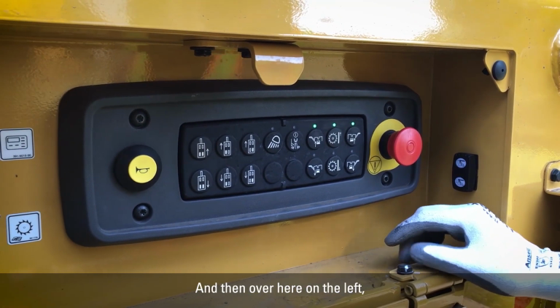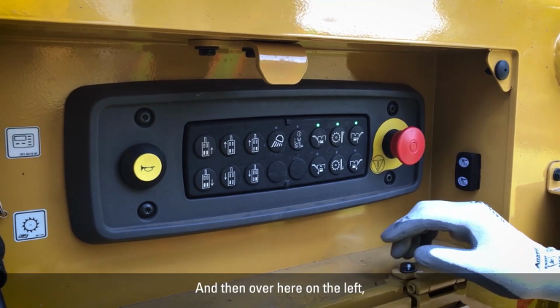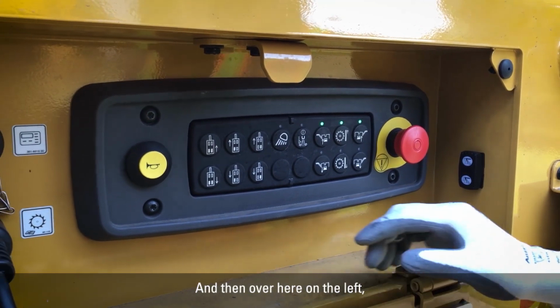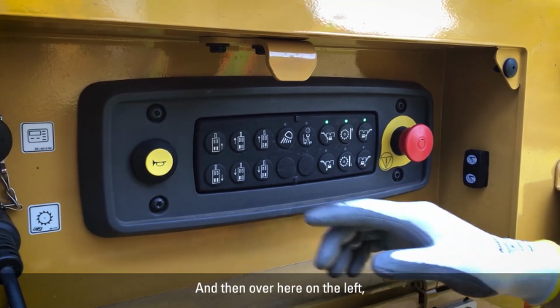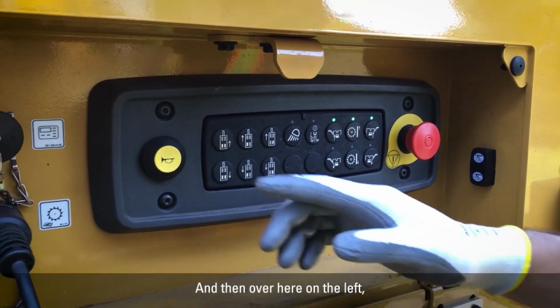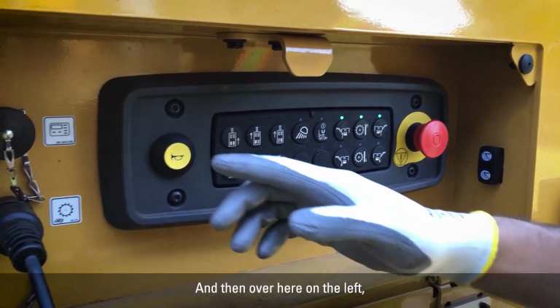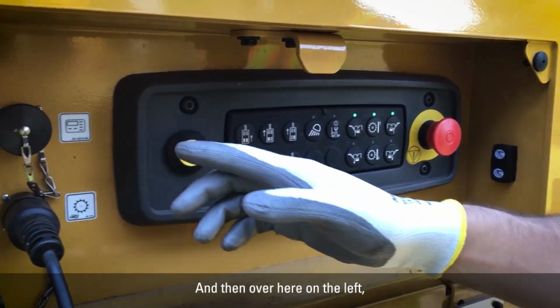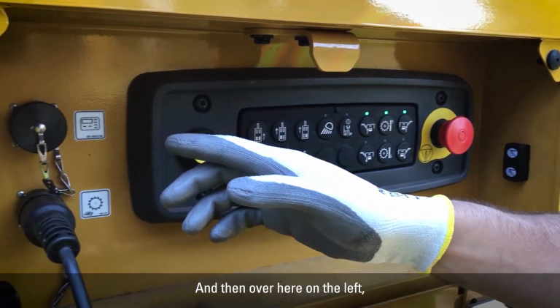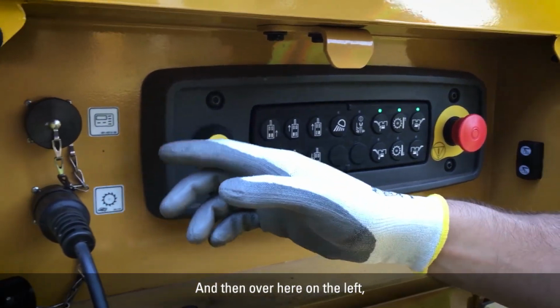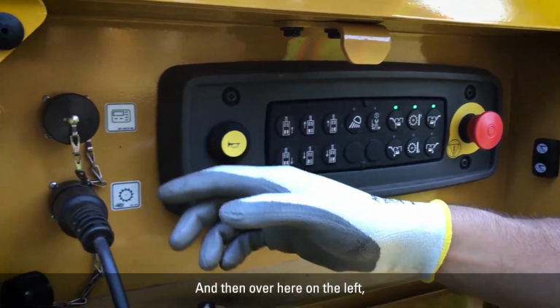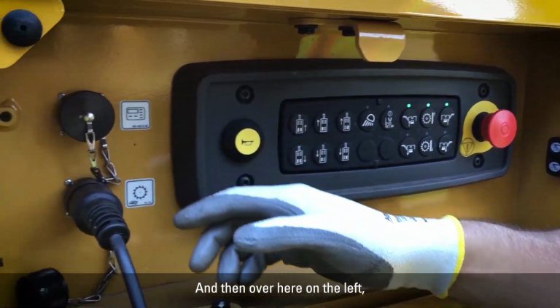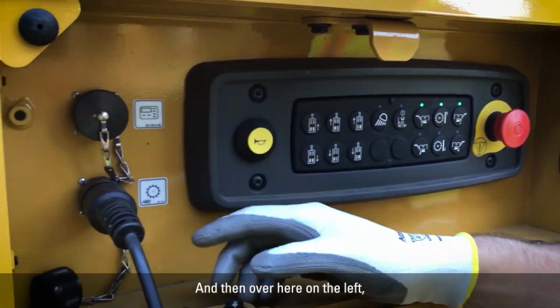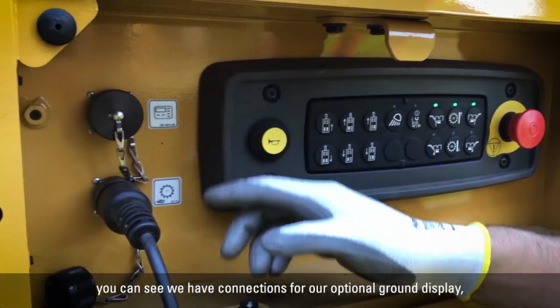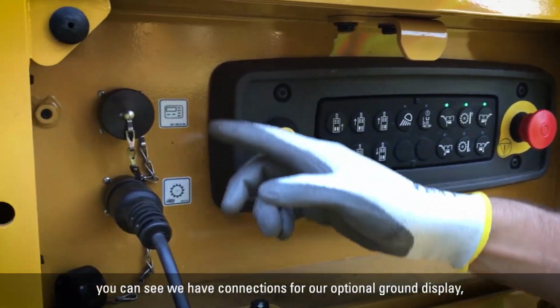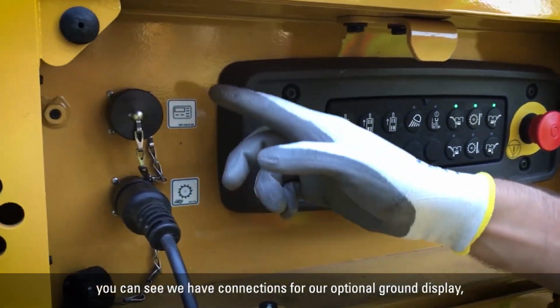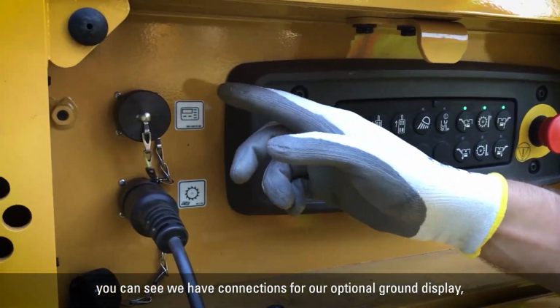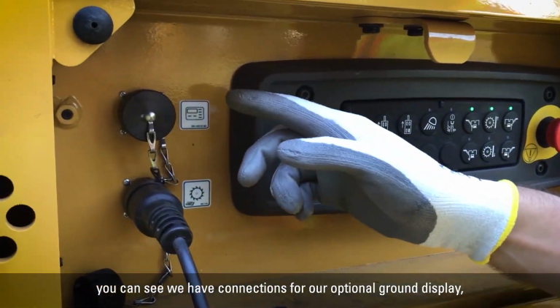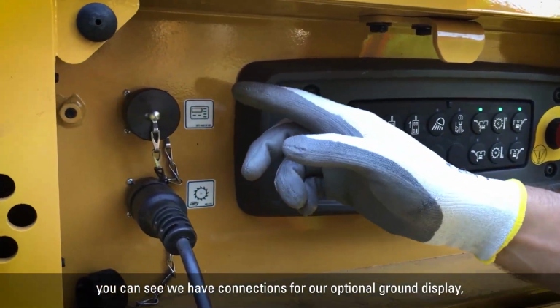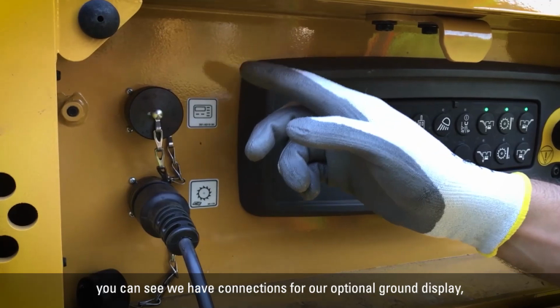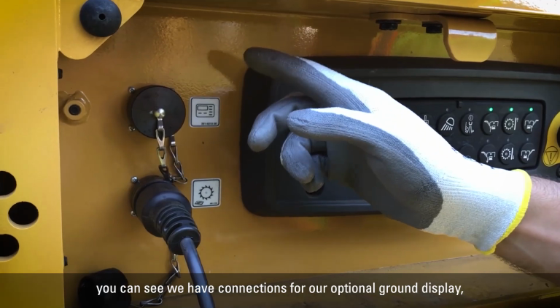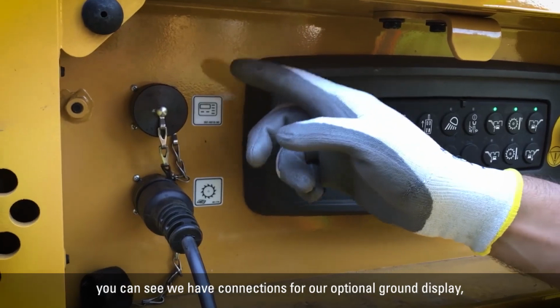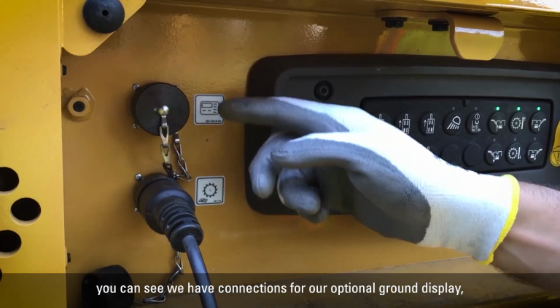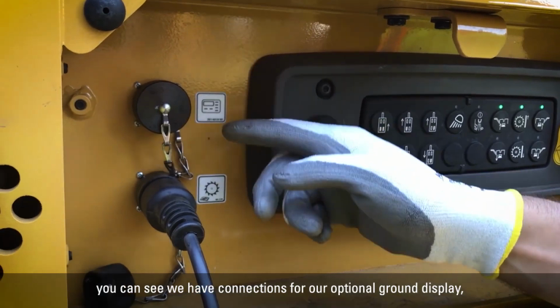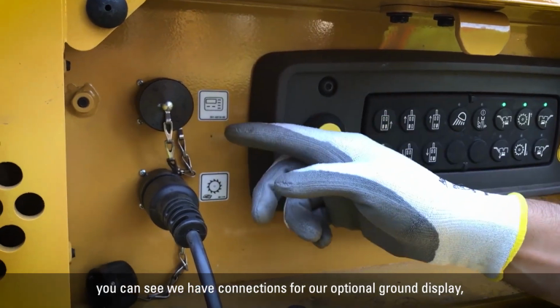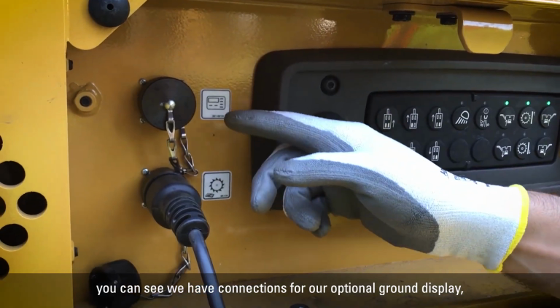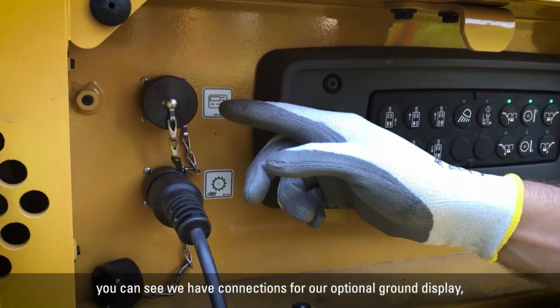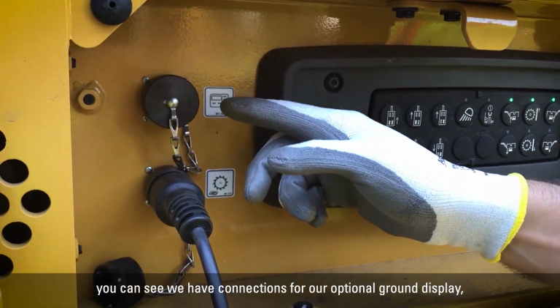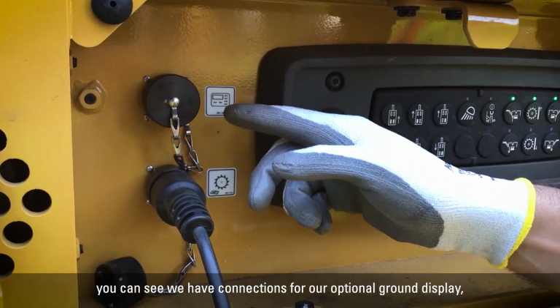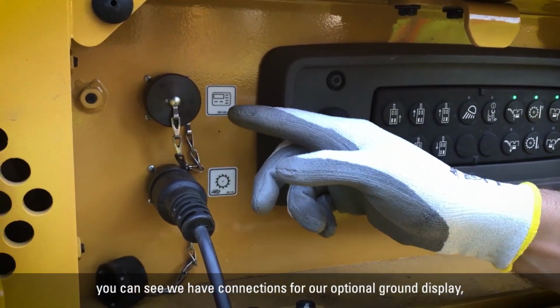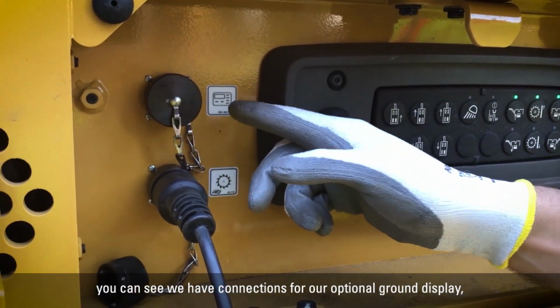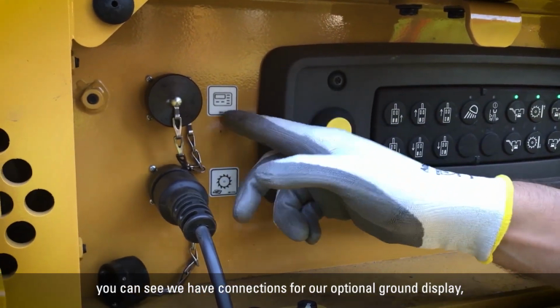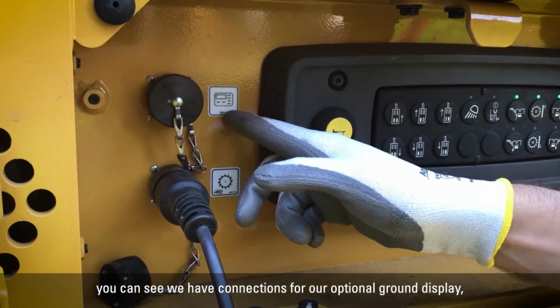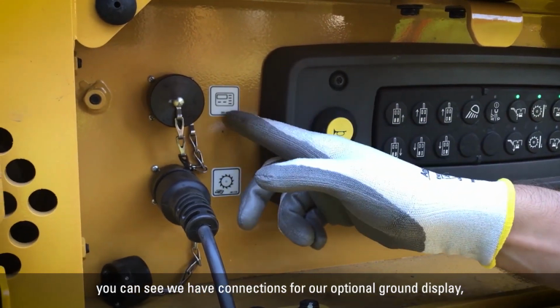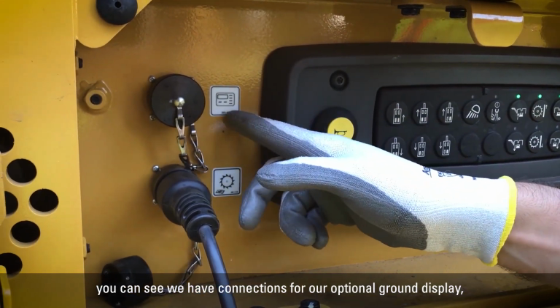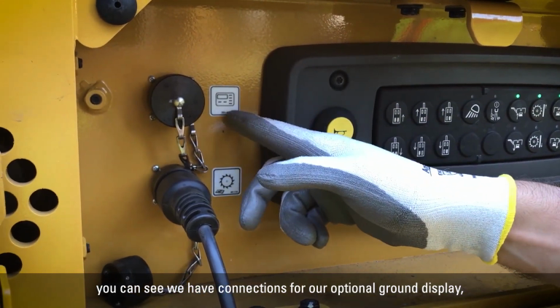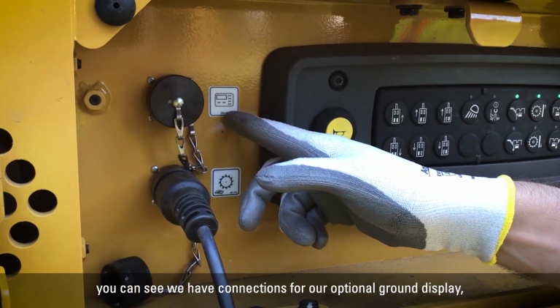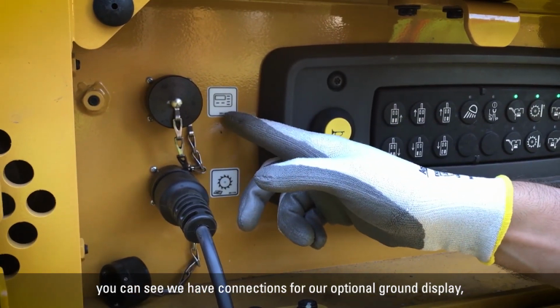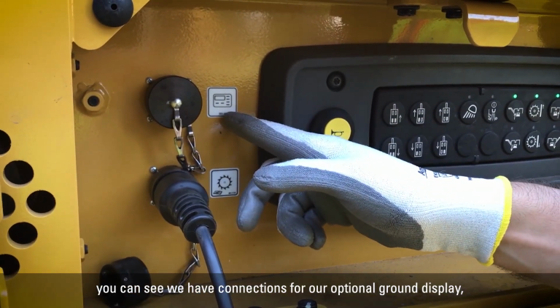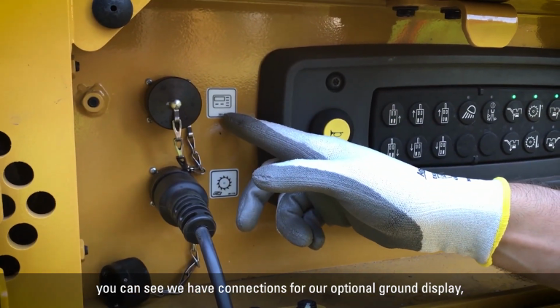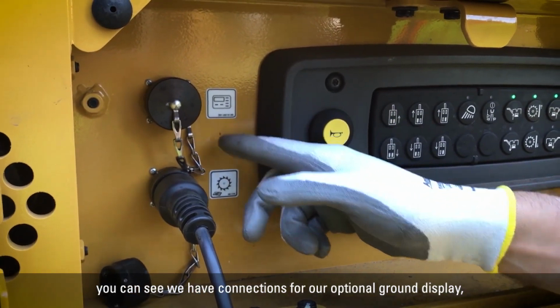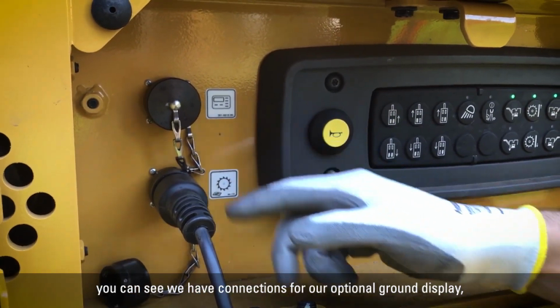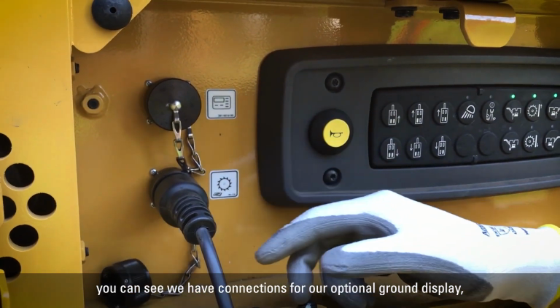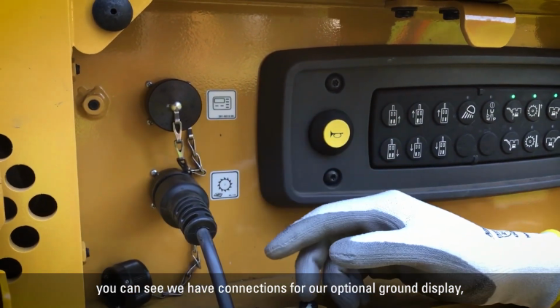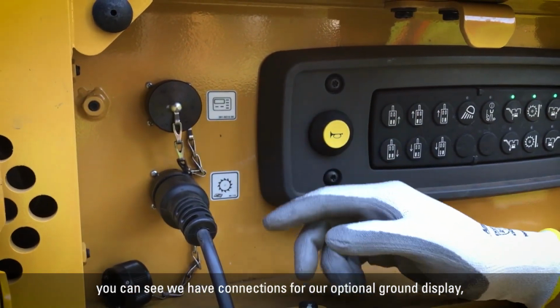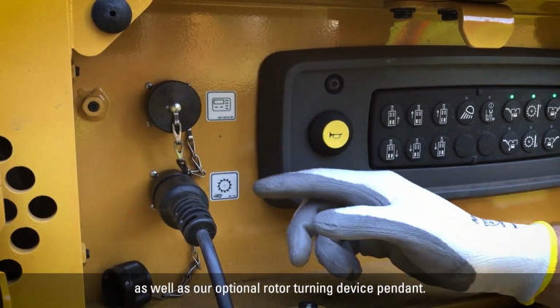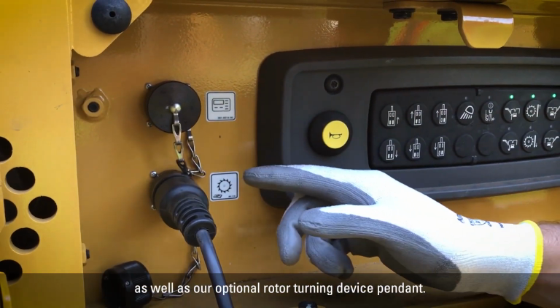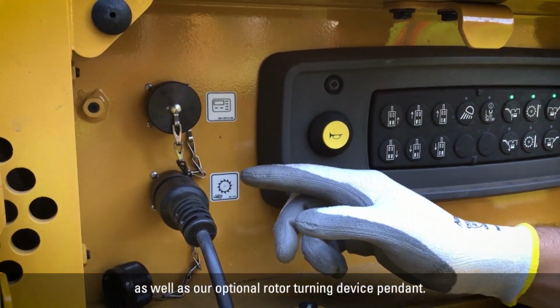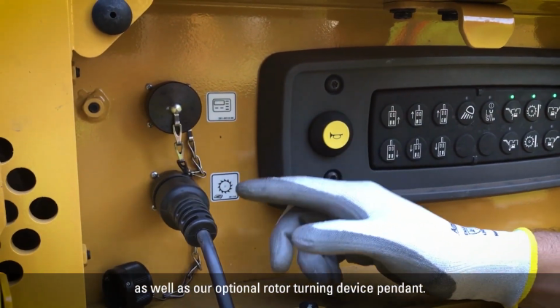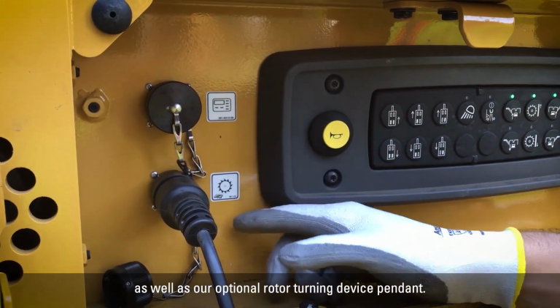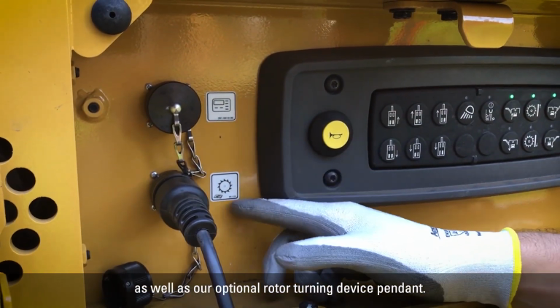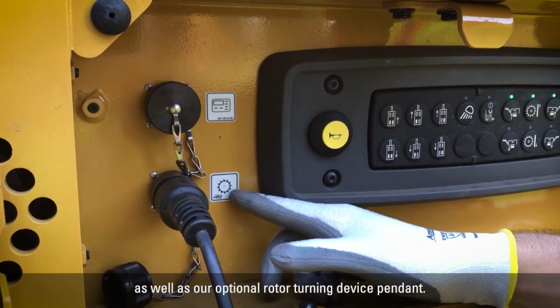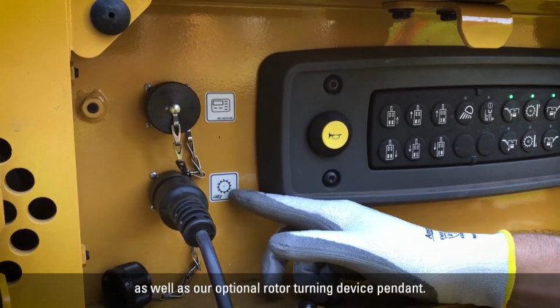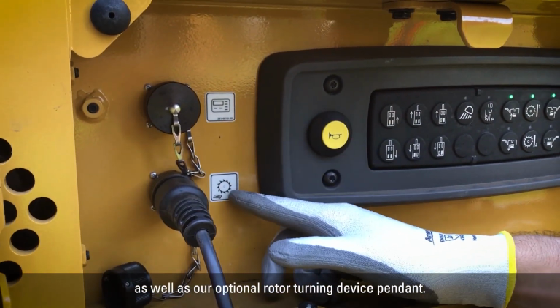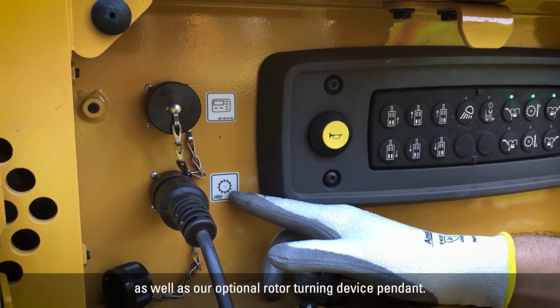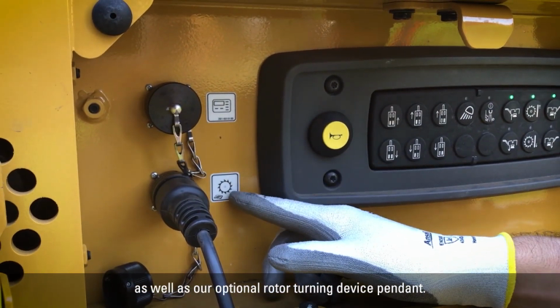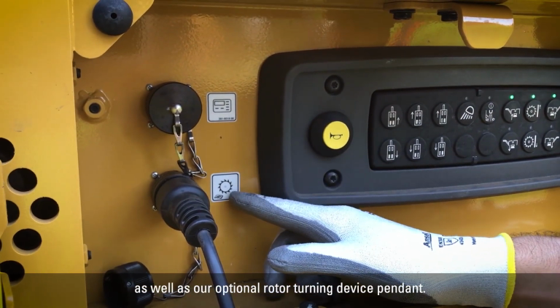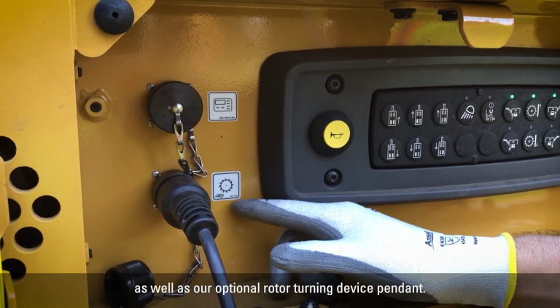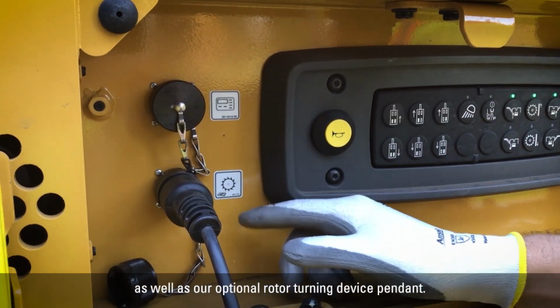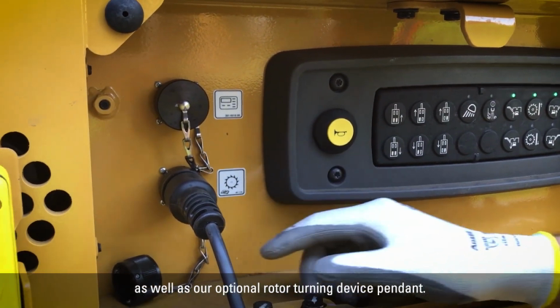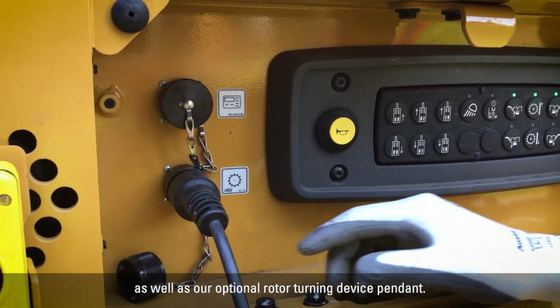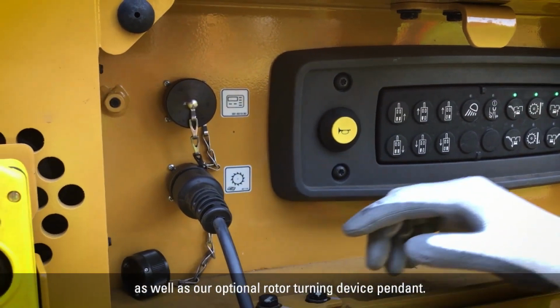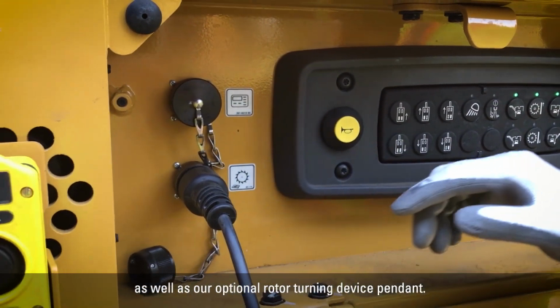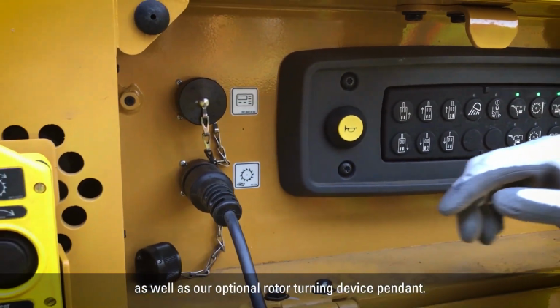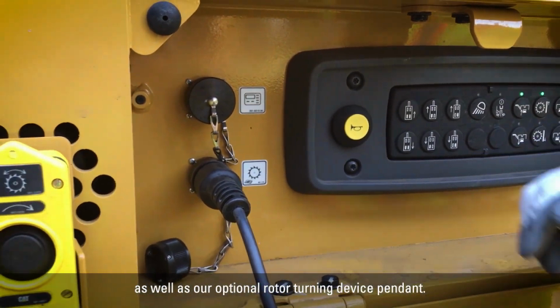Over here on the left you can see we have connections for our optional ground display, as well as our optional rotor turning device pendant.